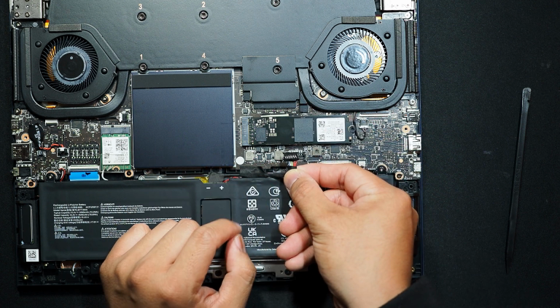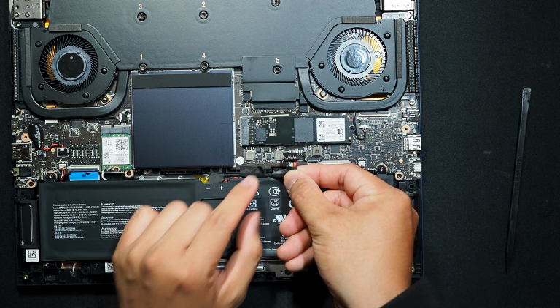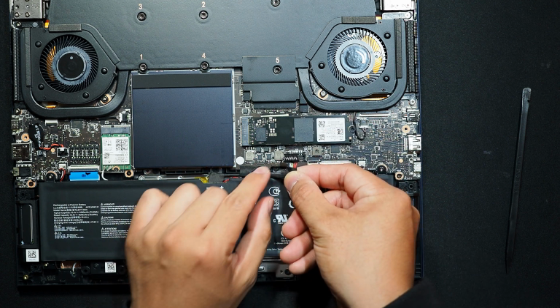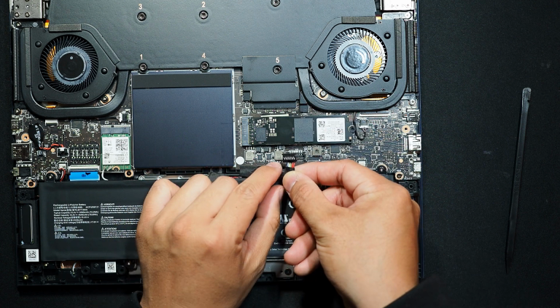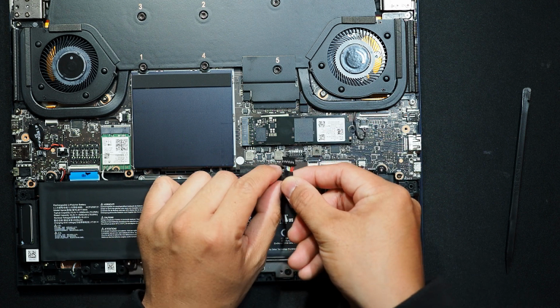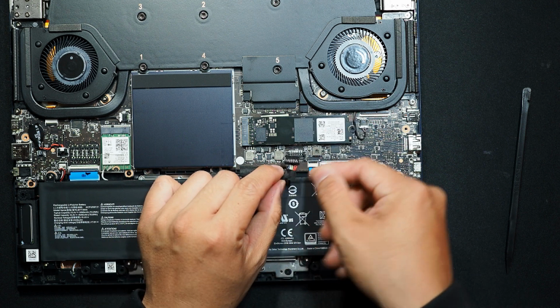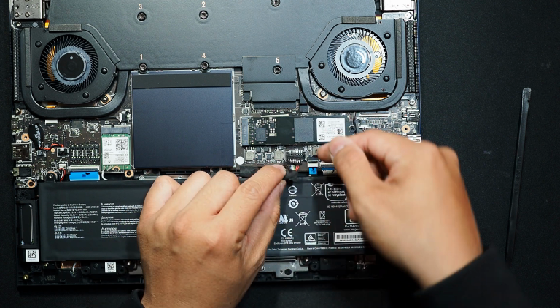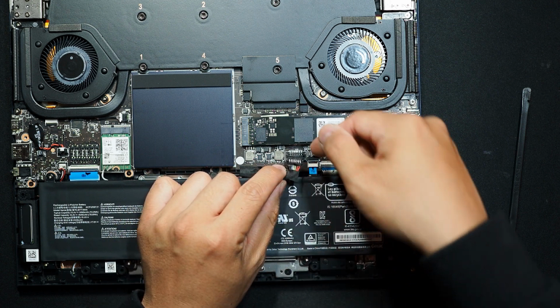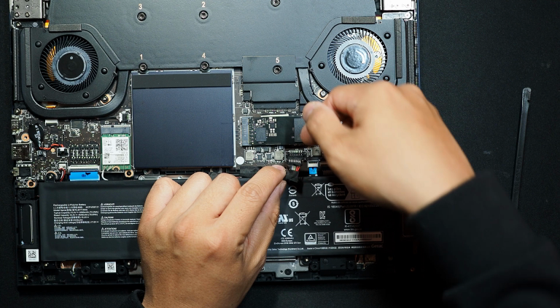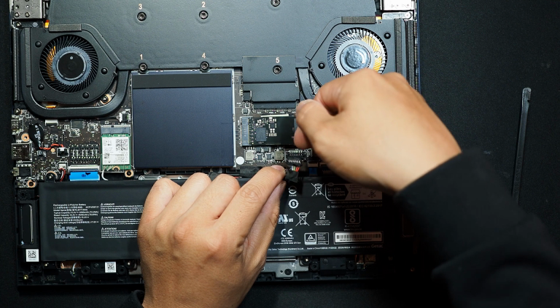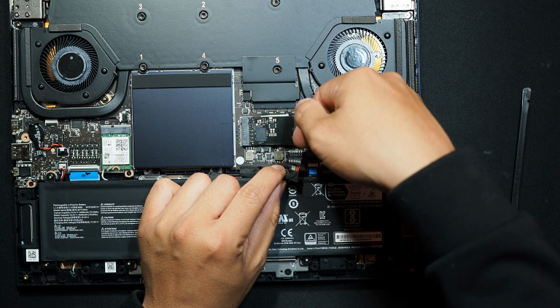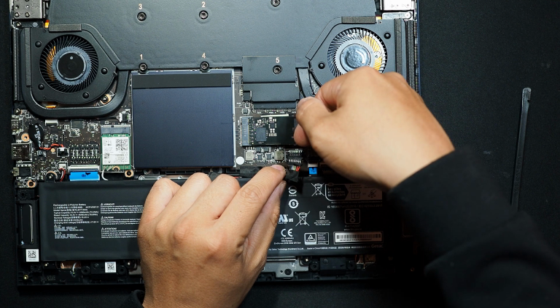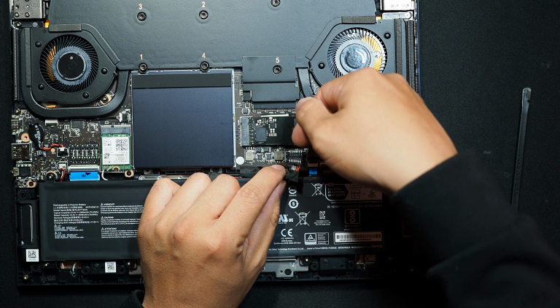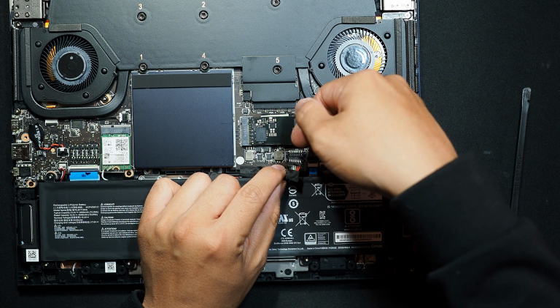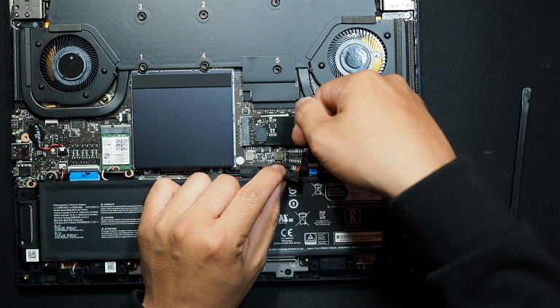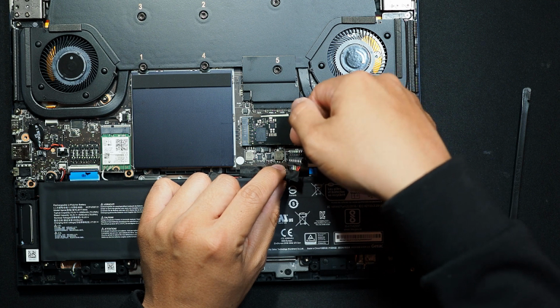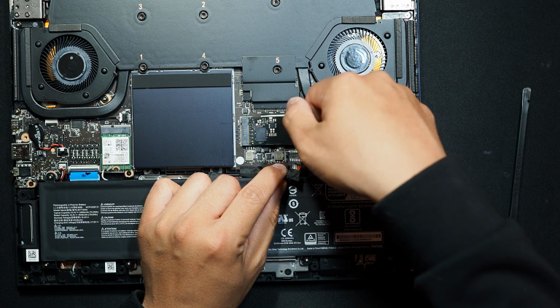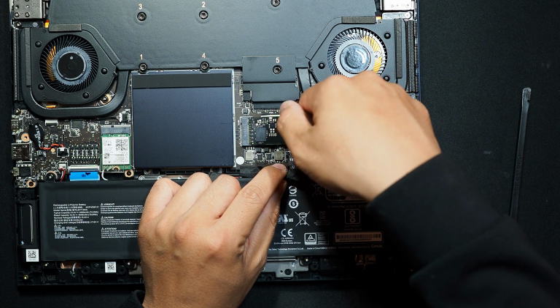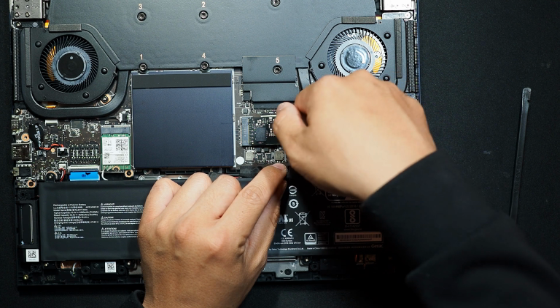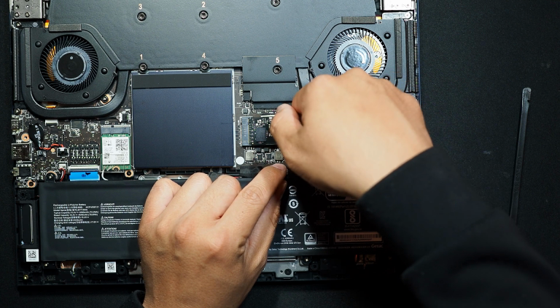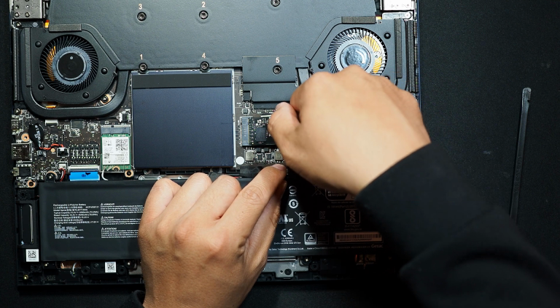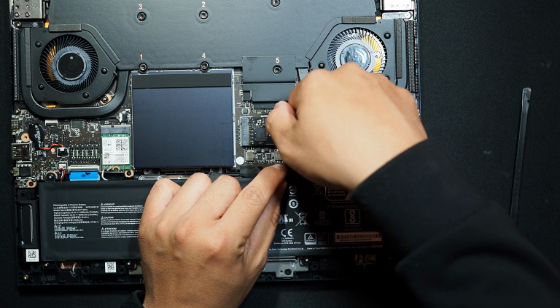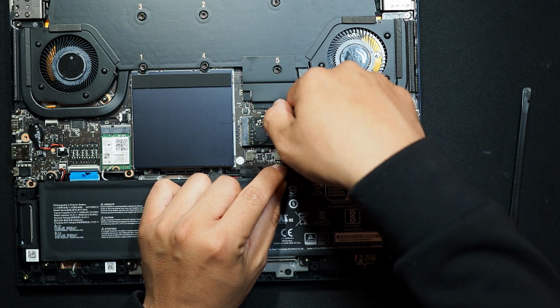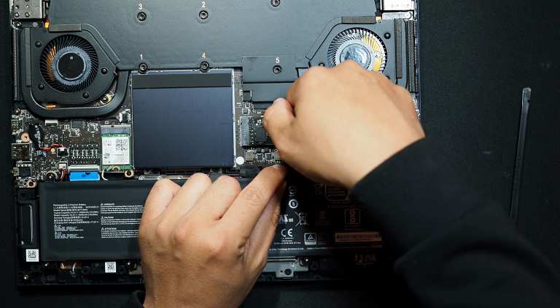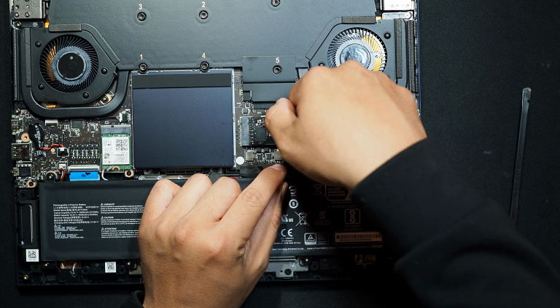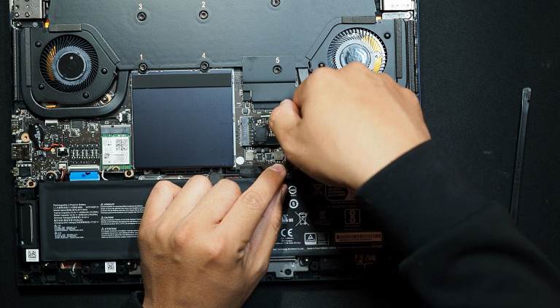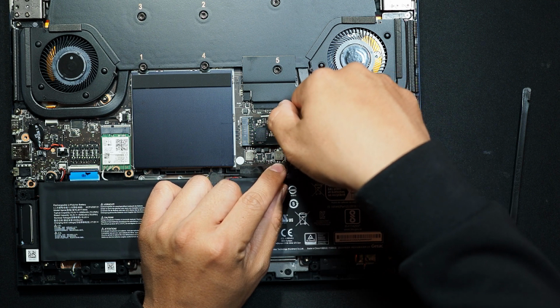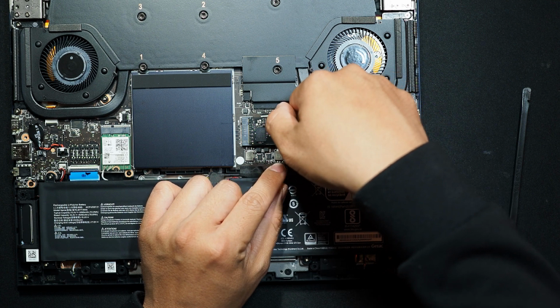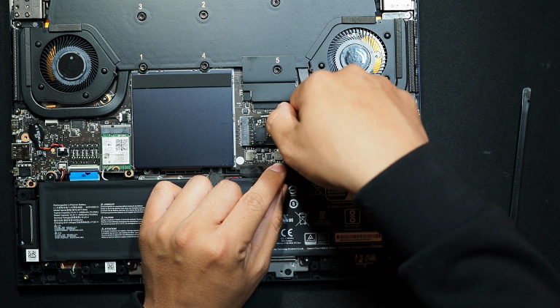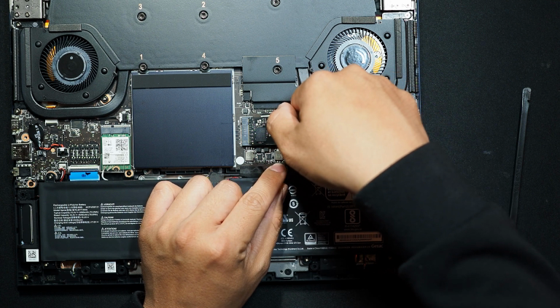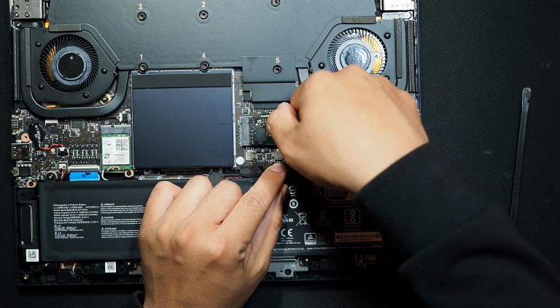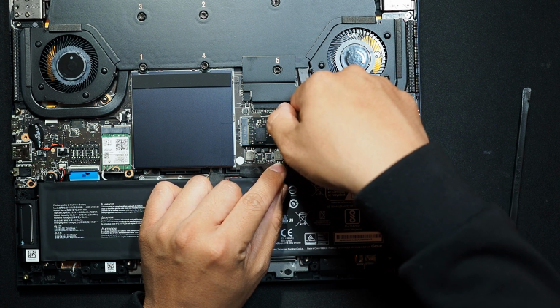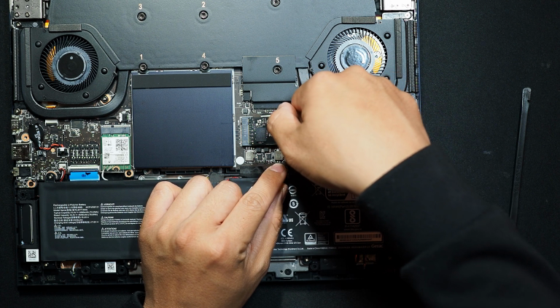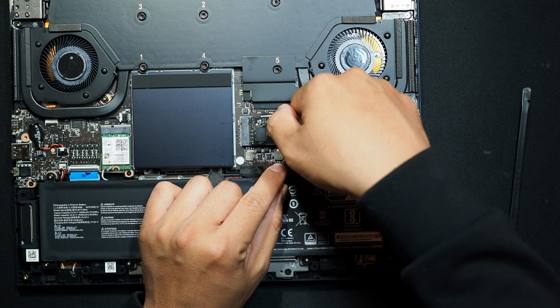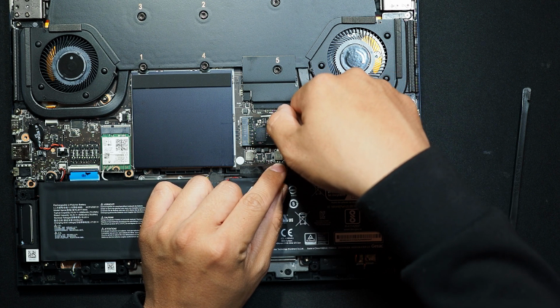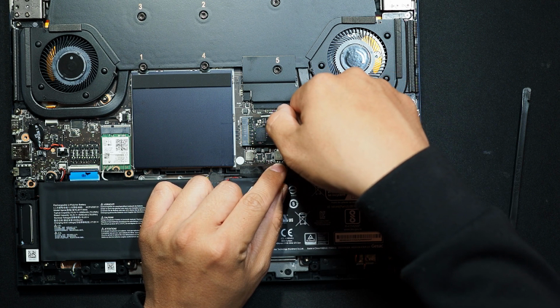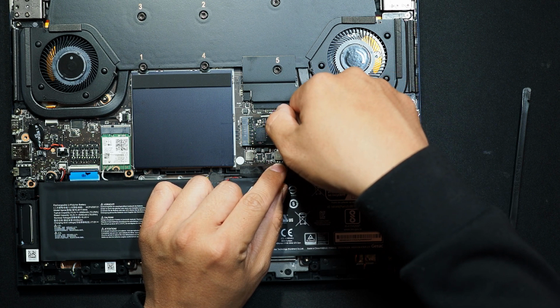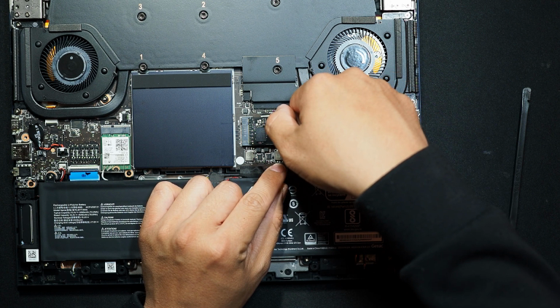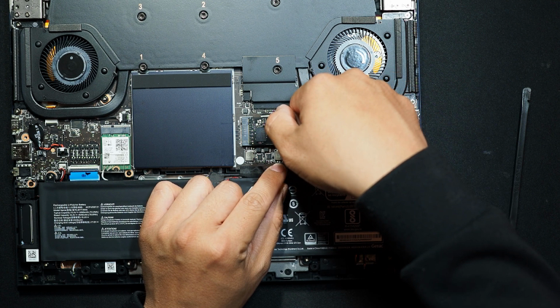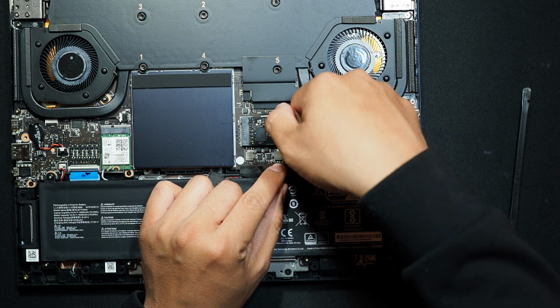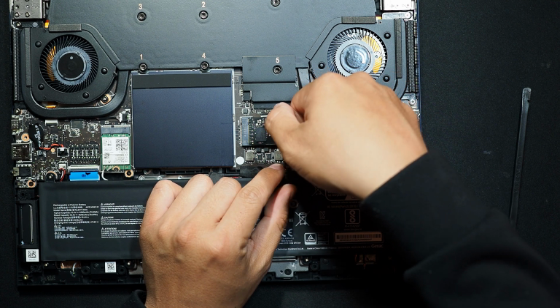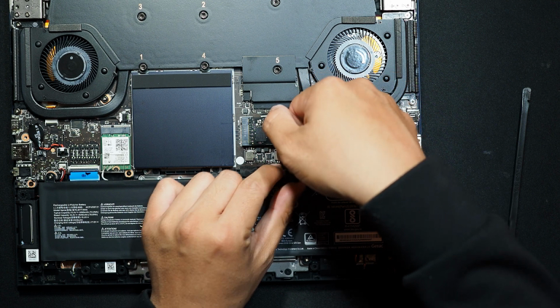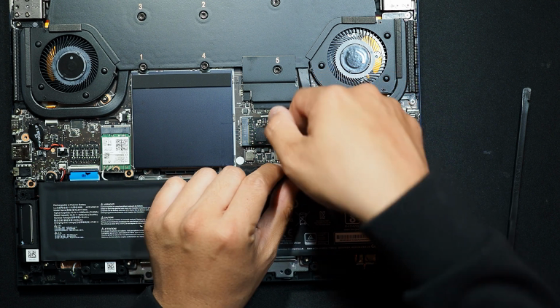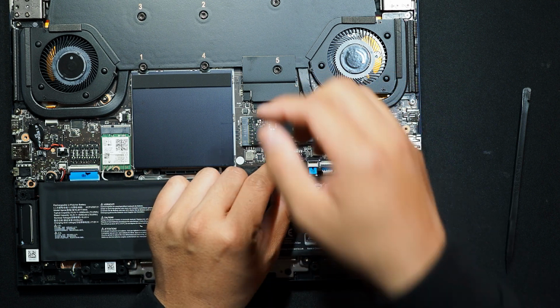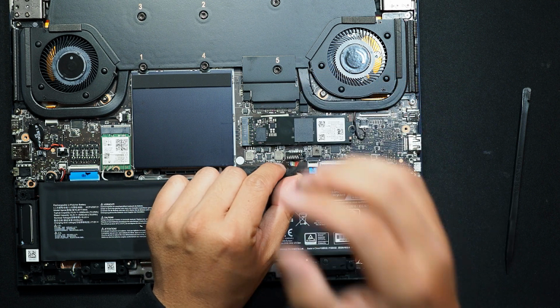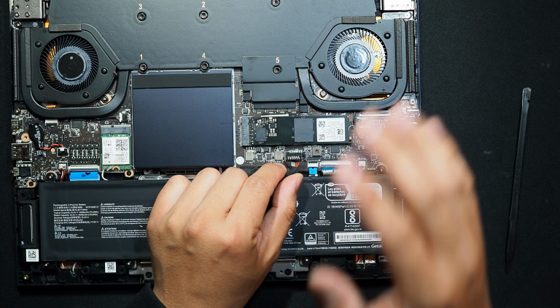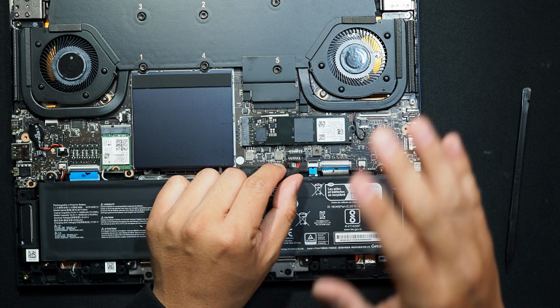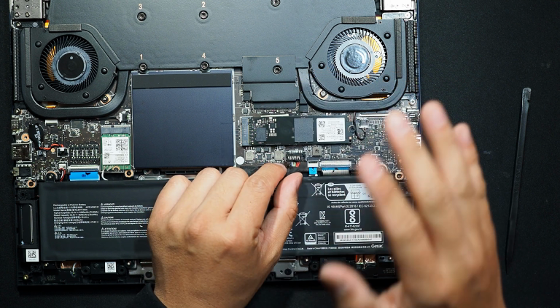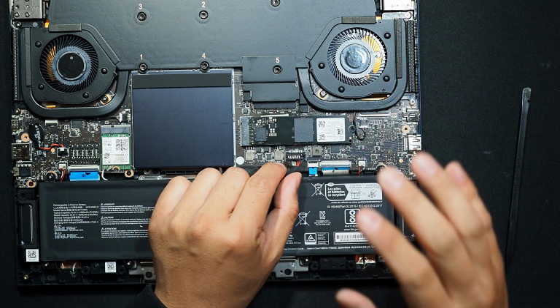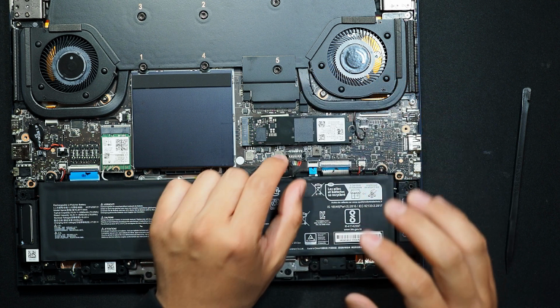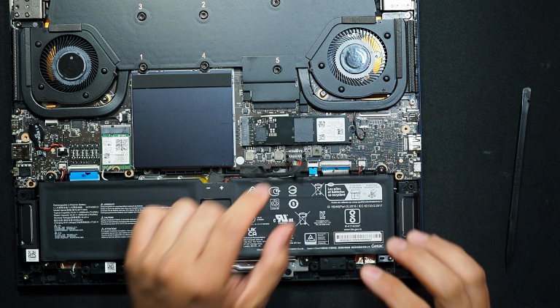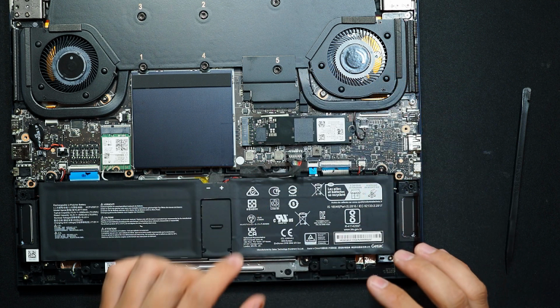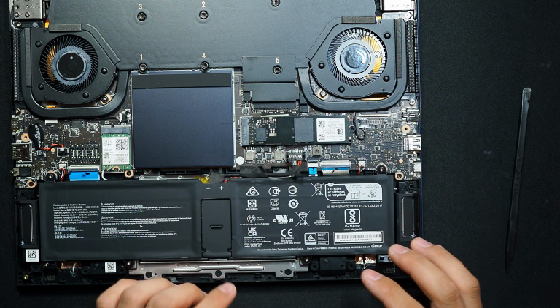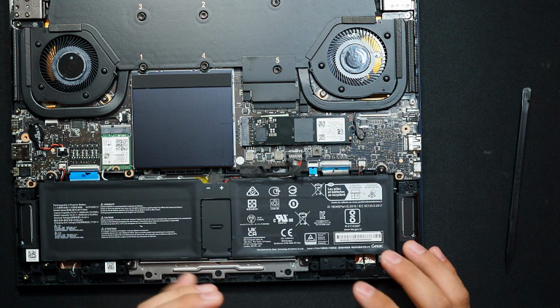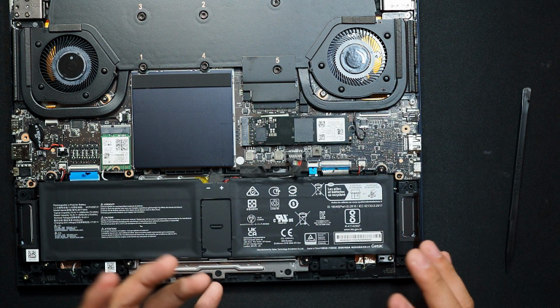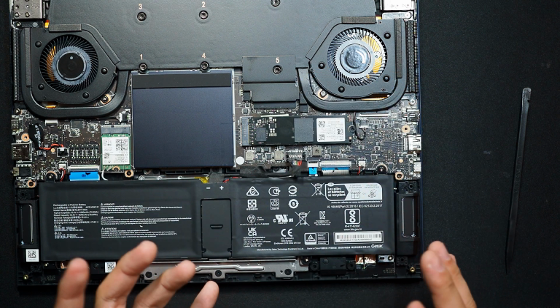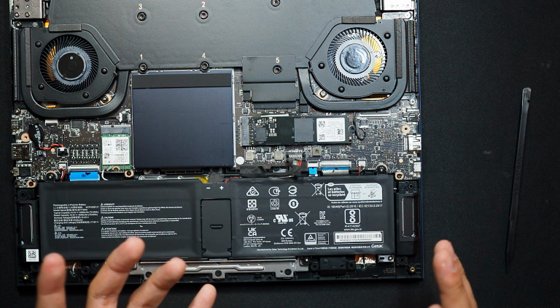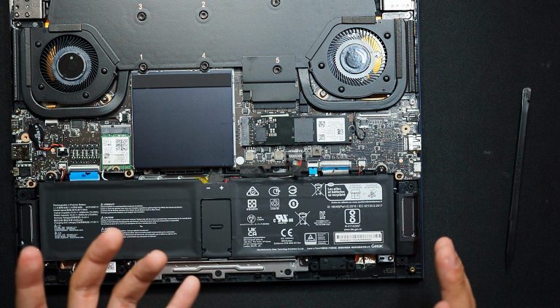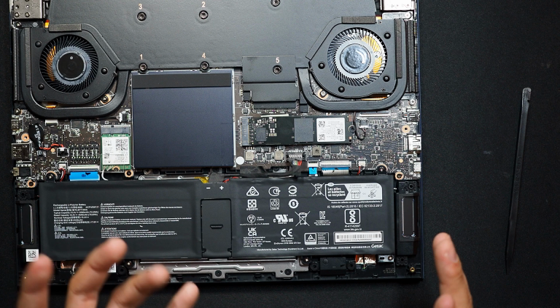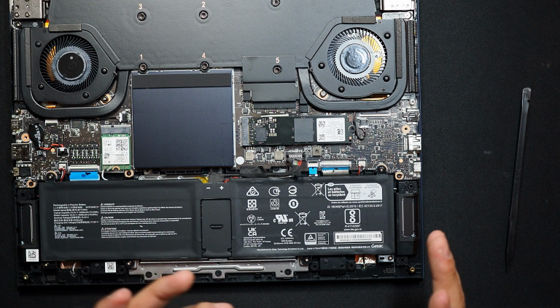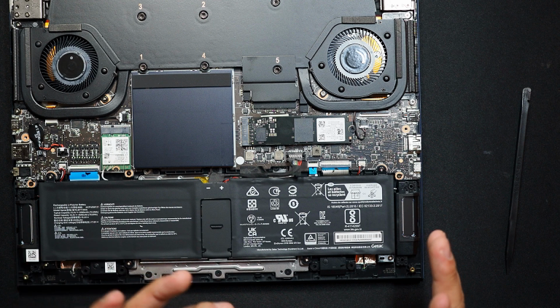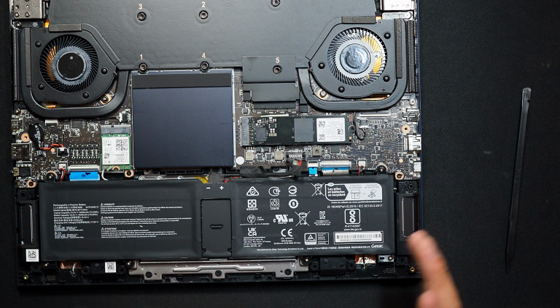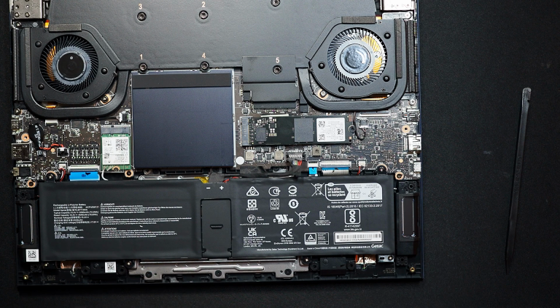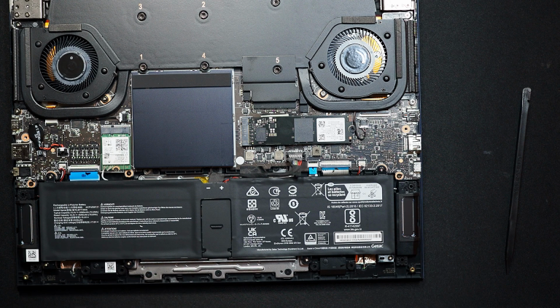Use your fingernail and pry up from the top of the cable — it's much, much easier, and I think it's safer too.